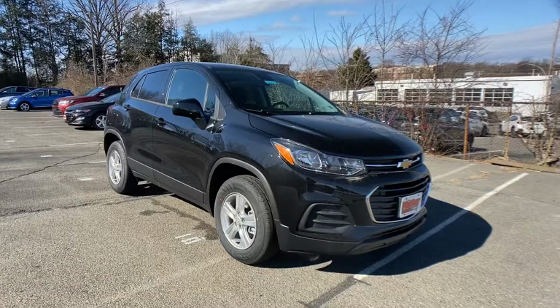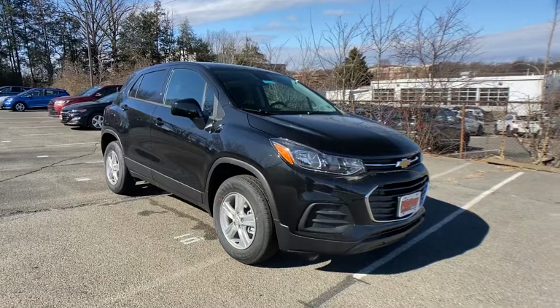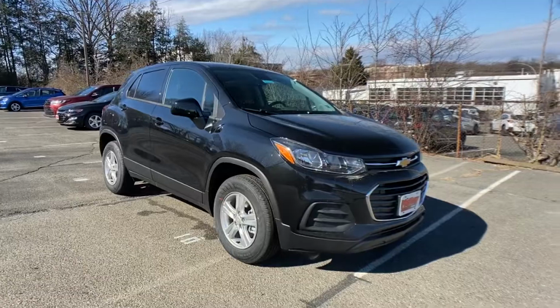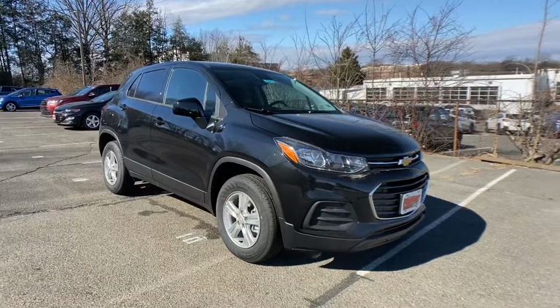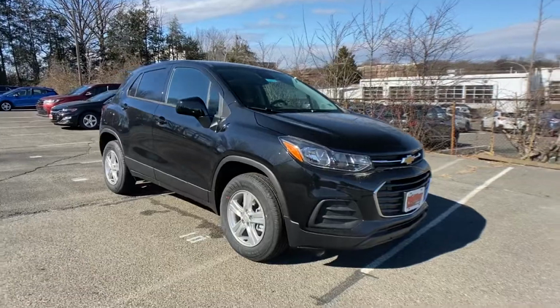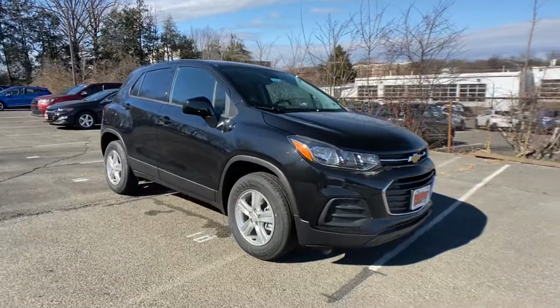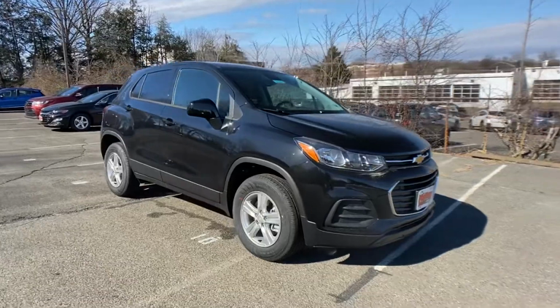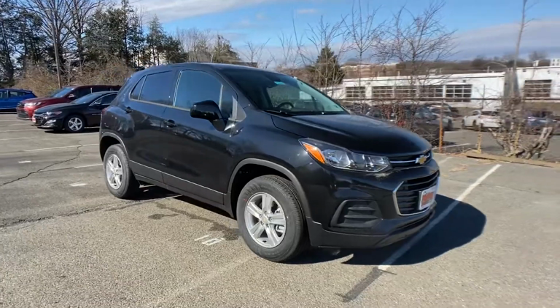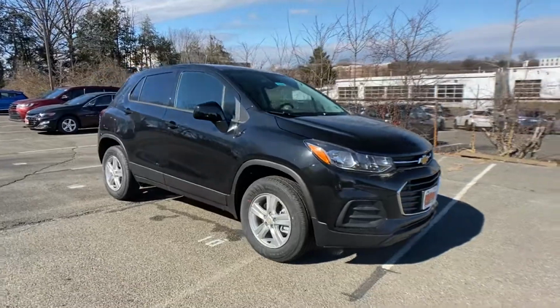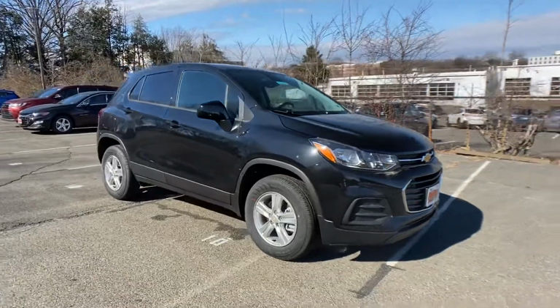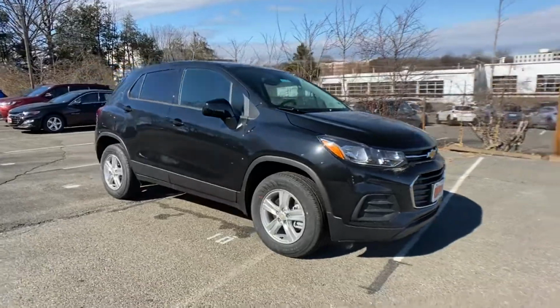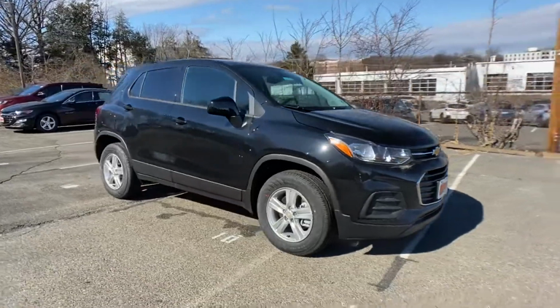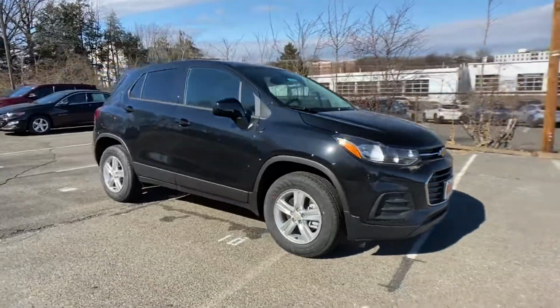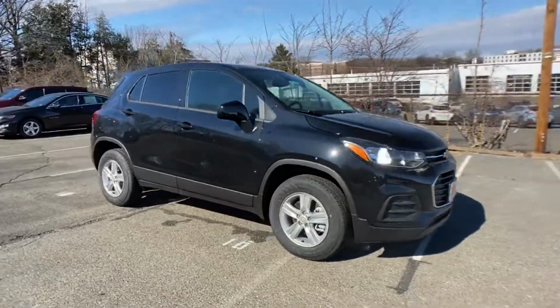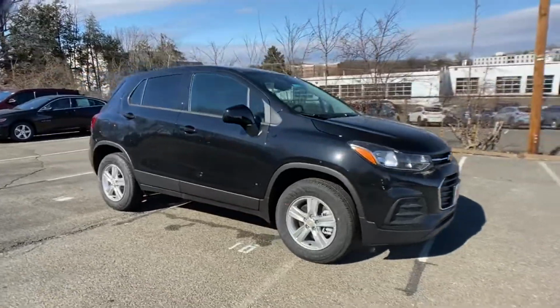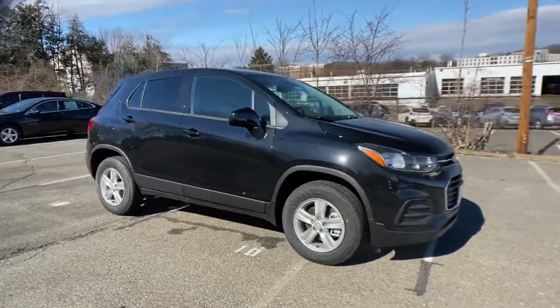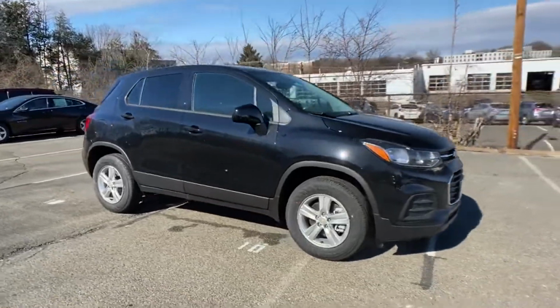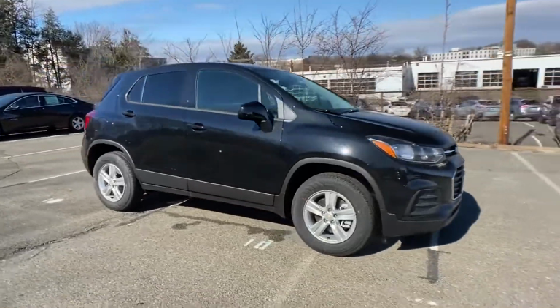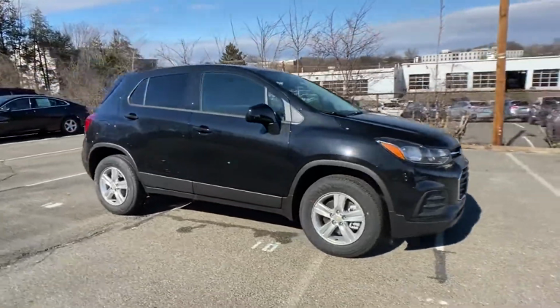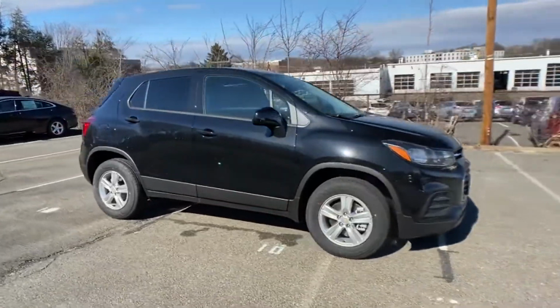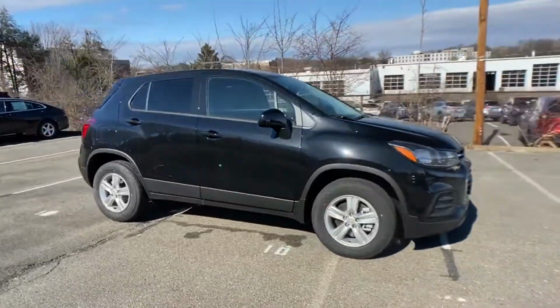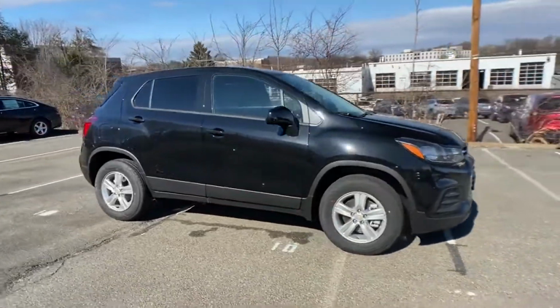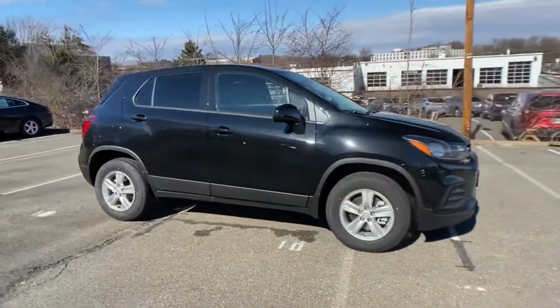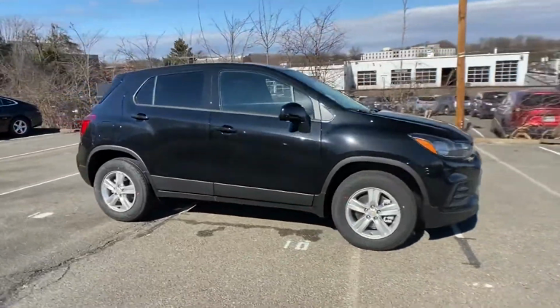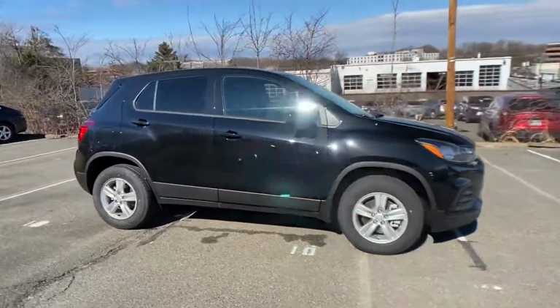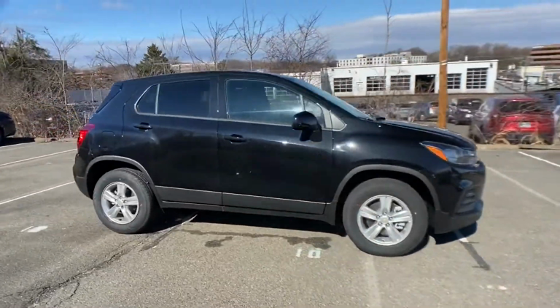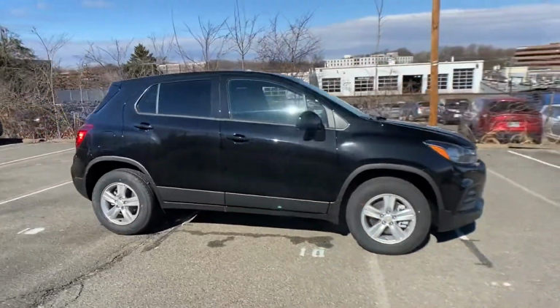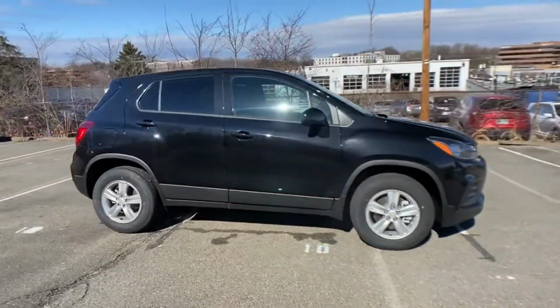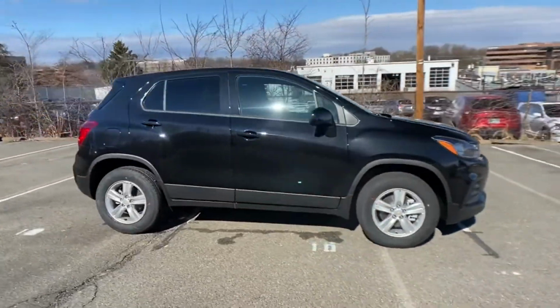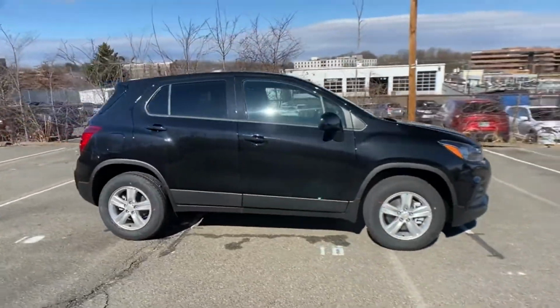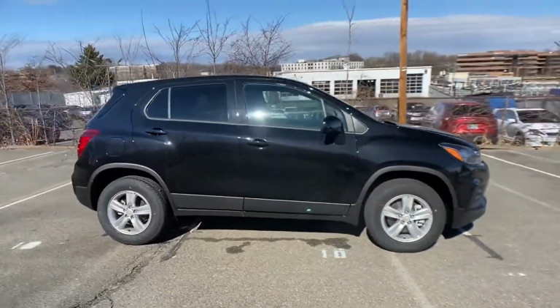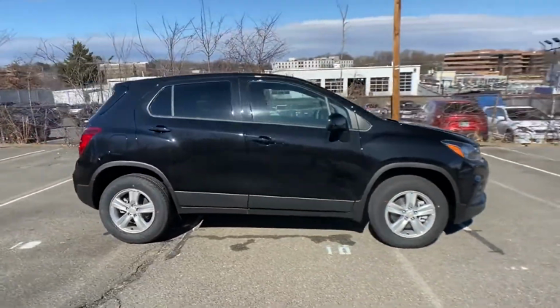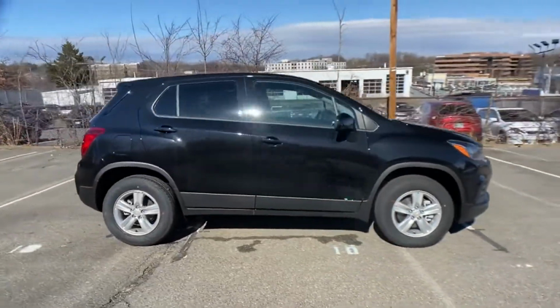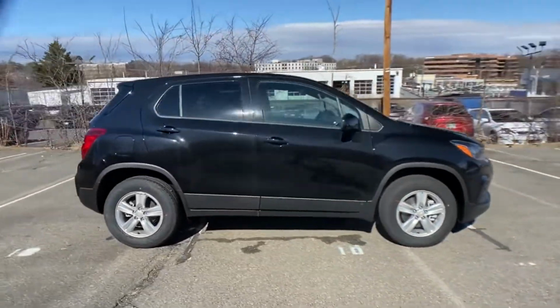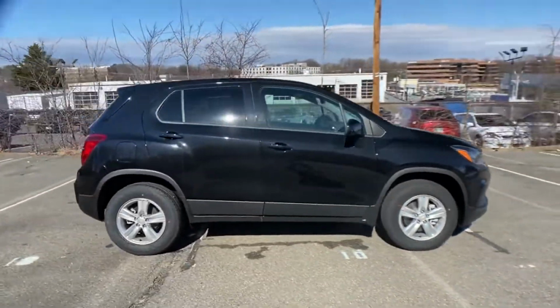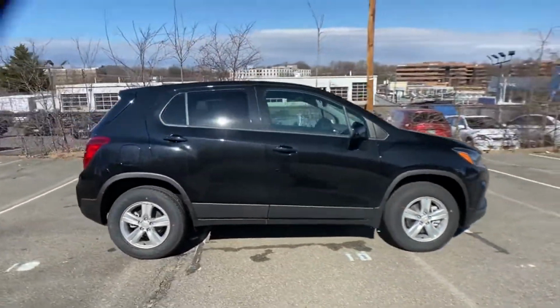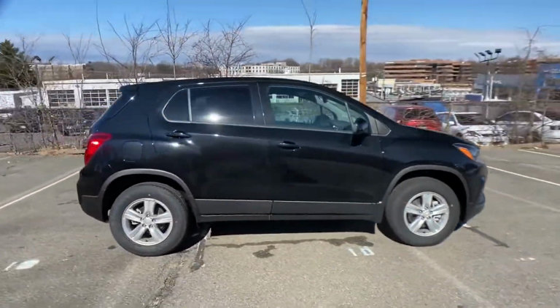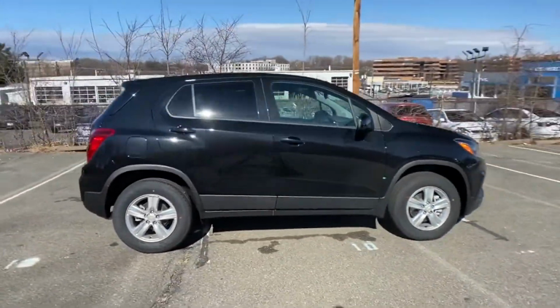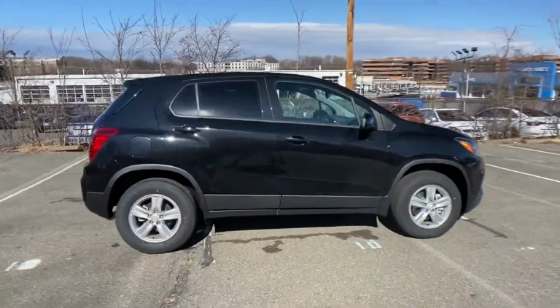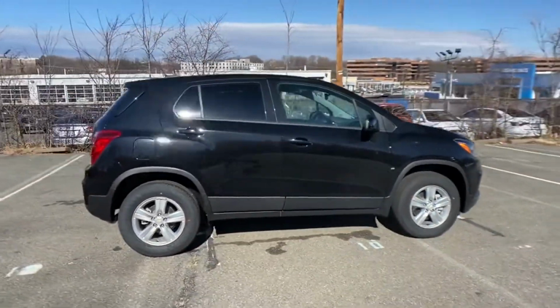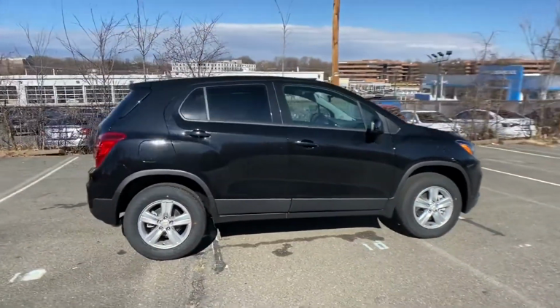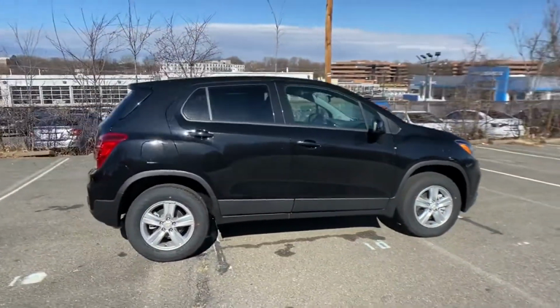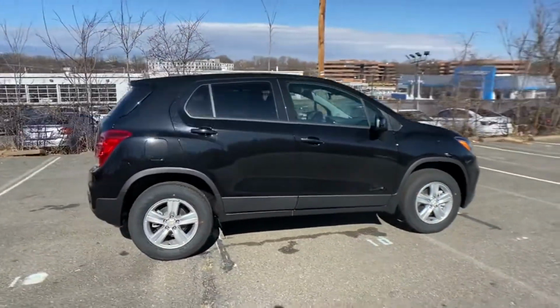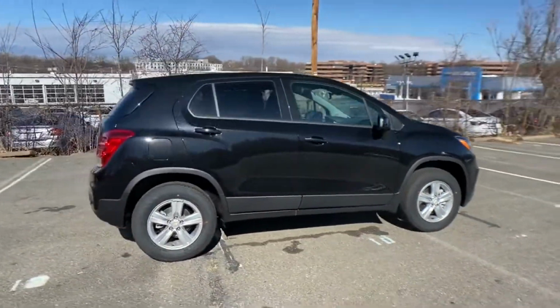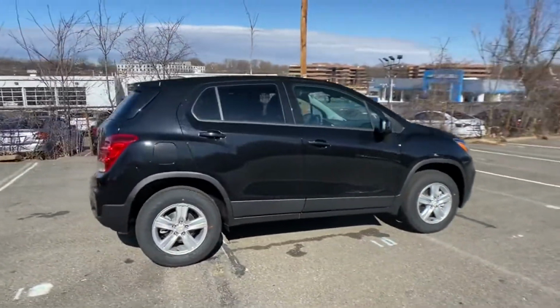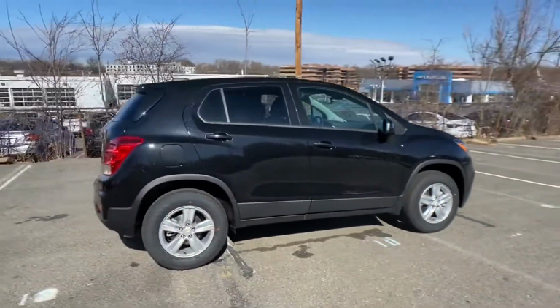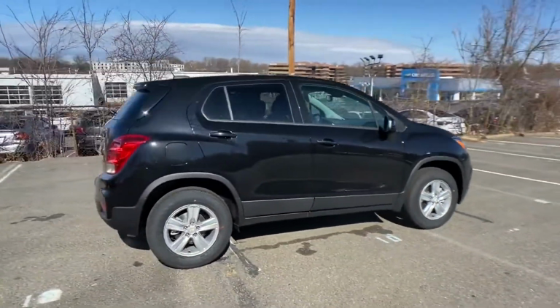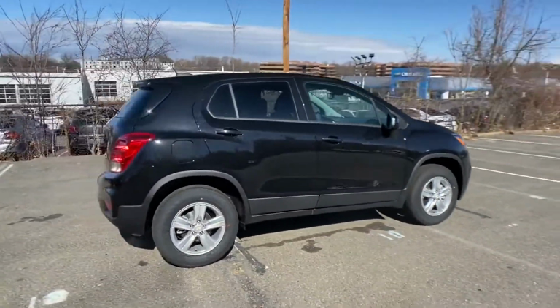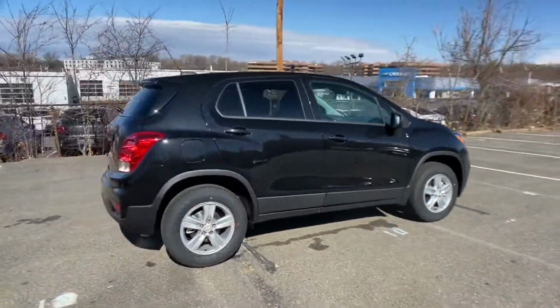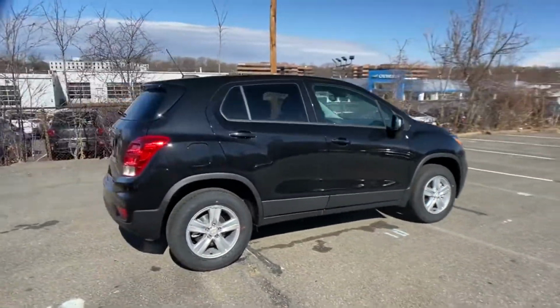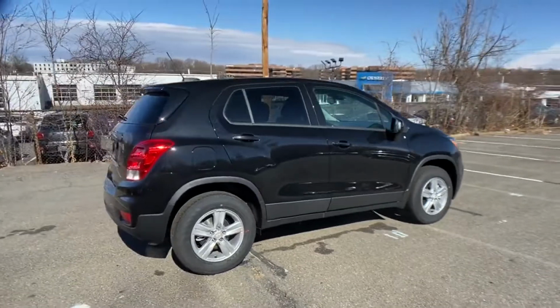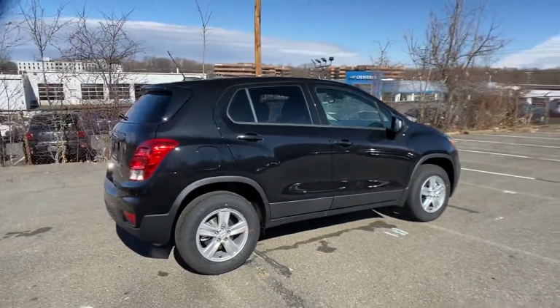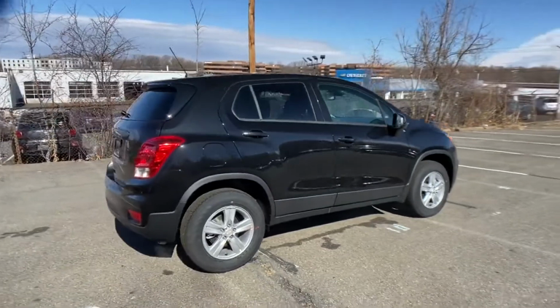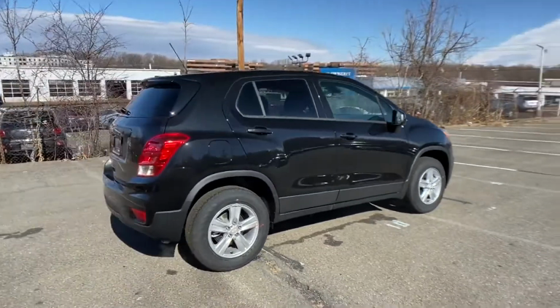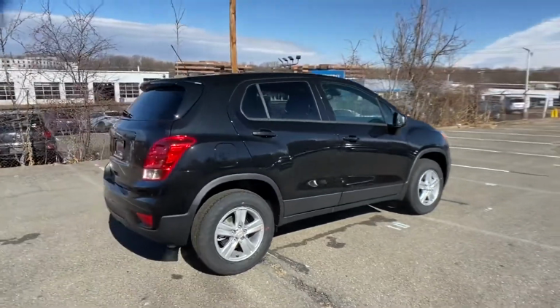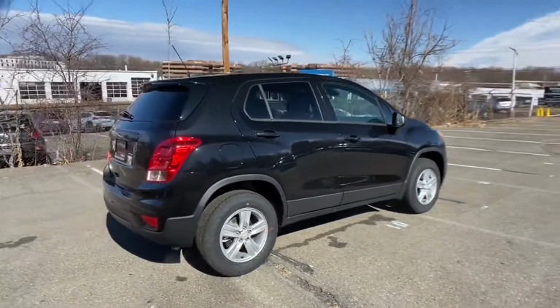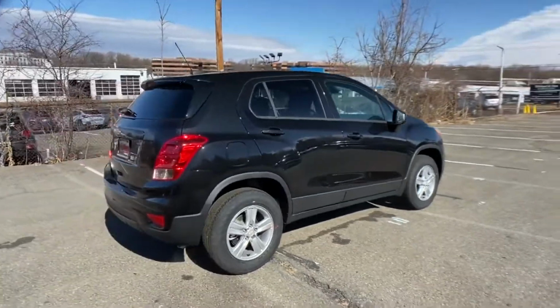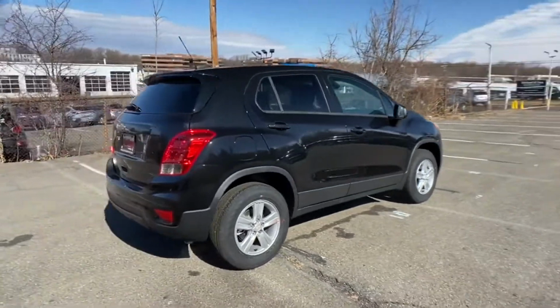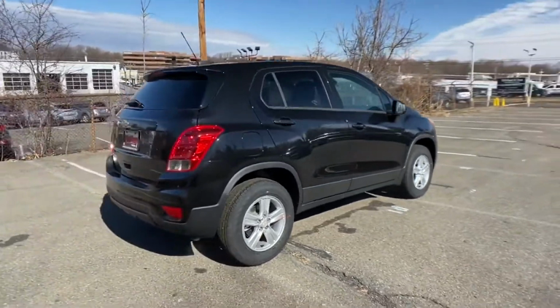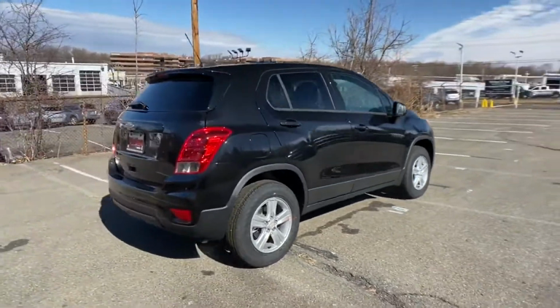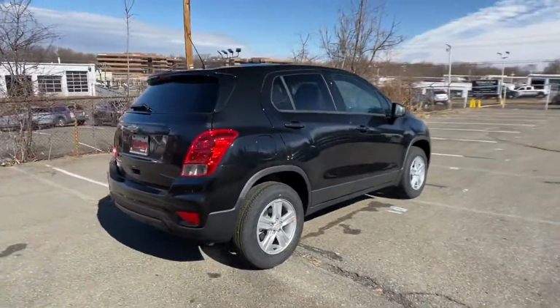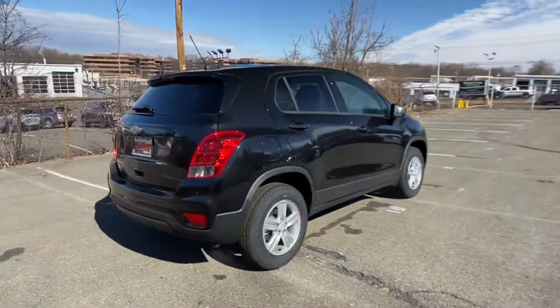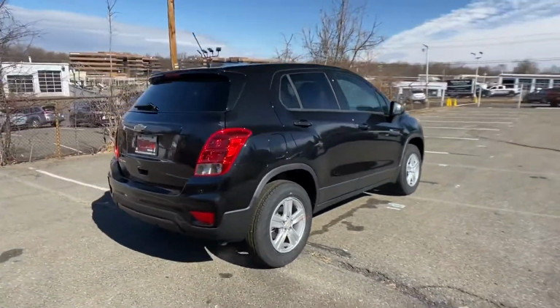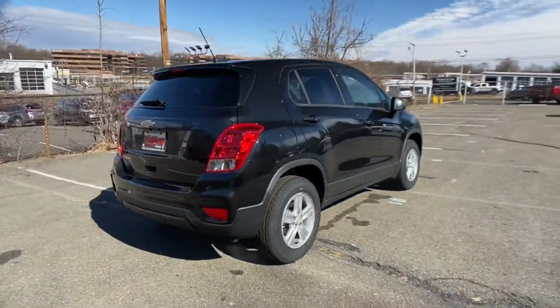2022 Chevrolet Trax. This SUV offers space as well as power and performance.